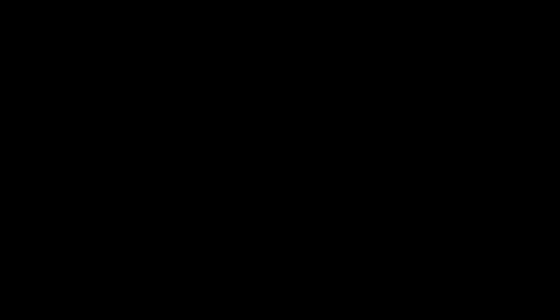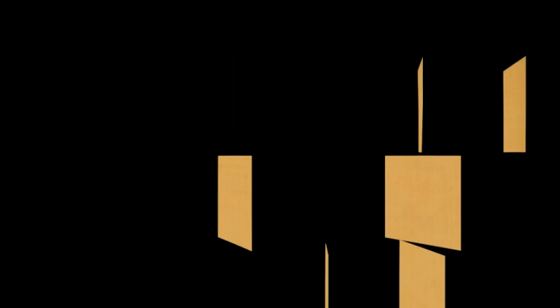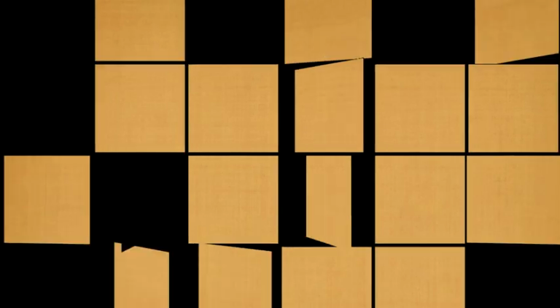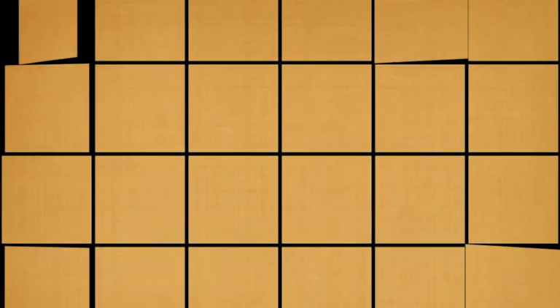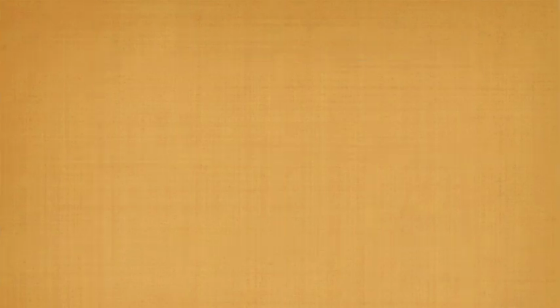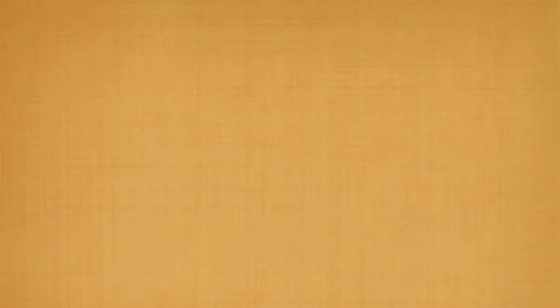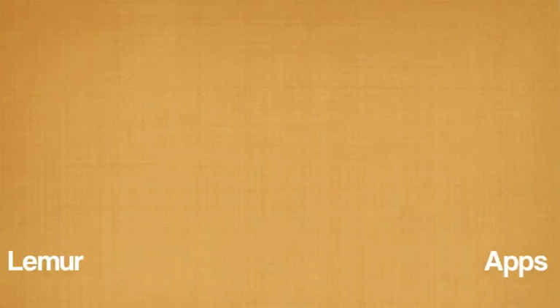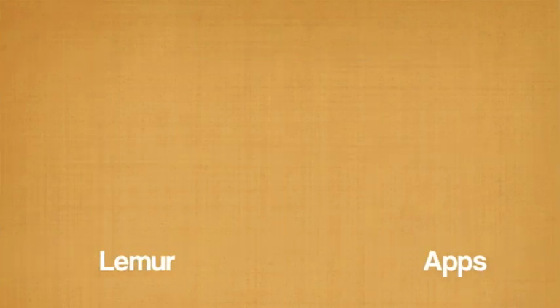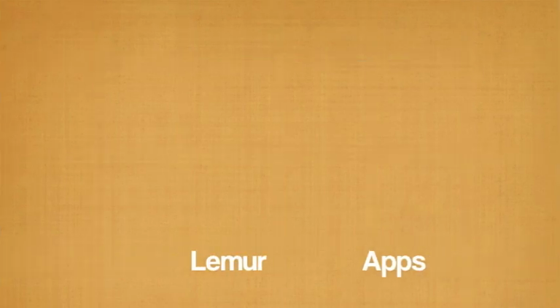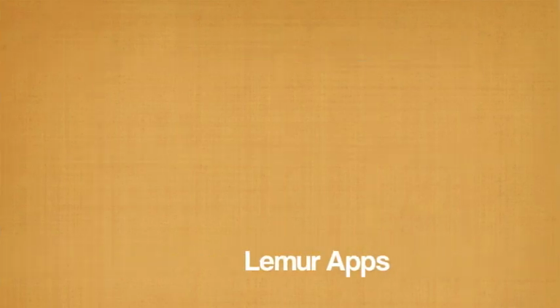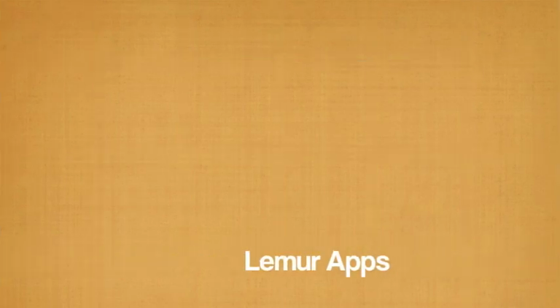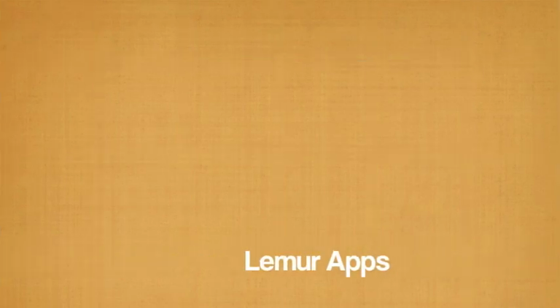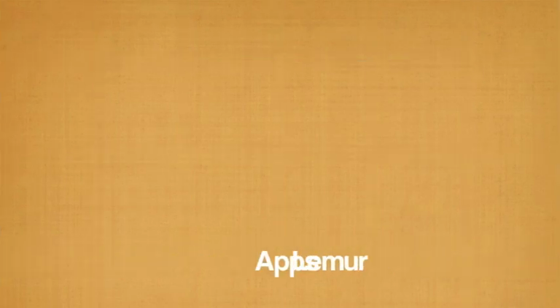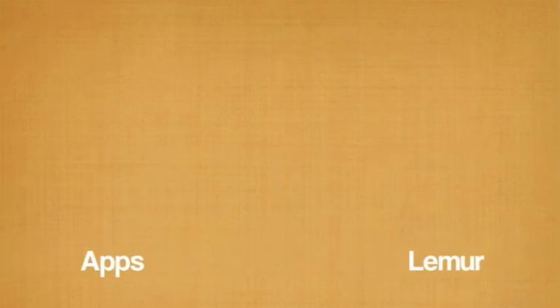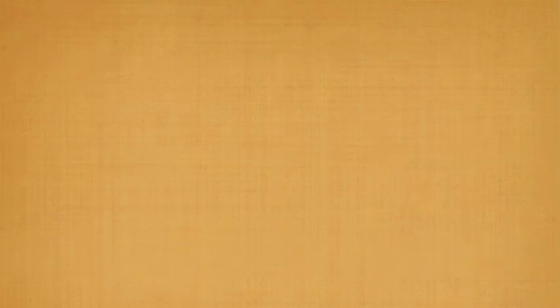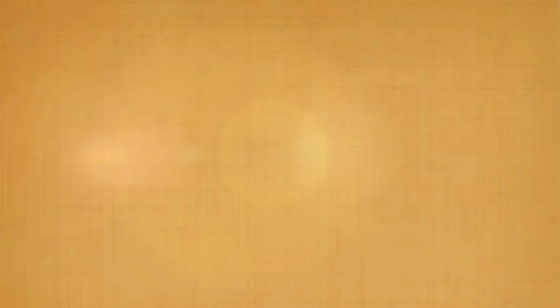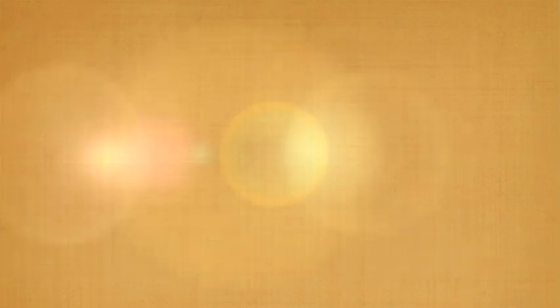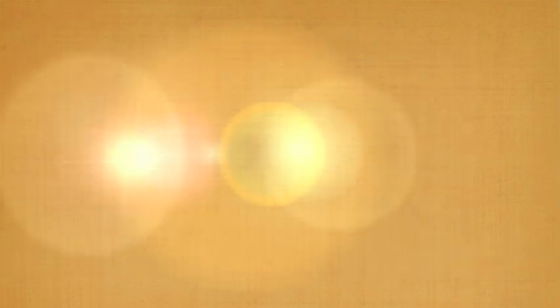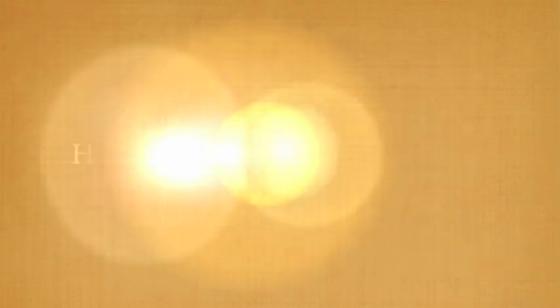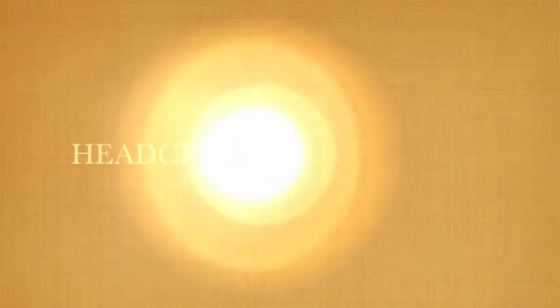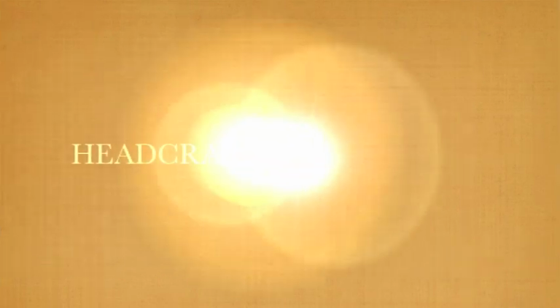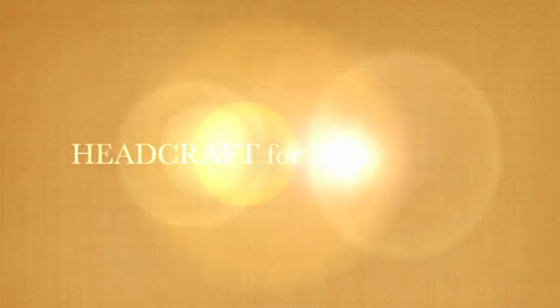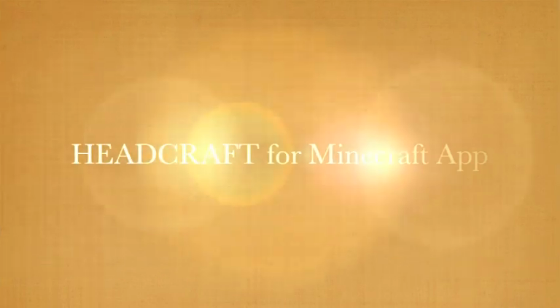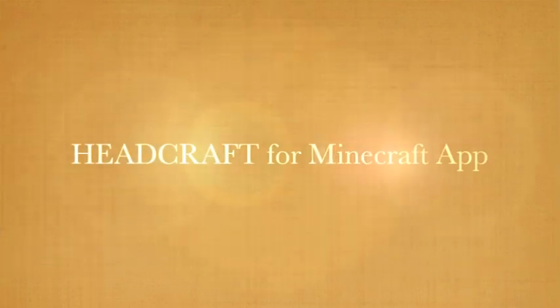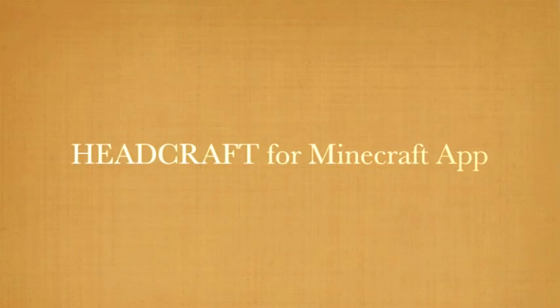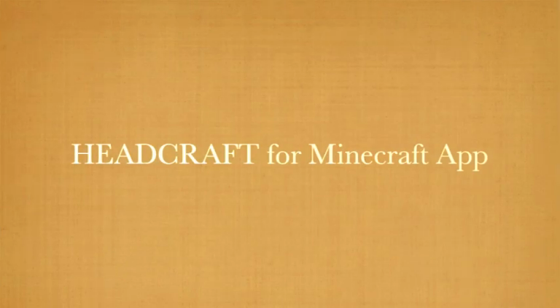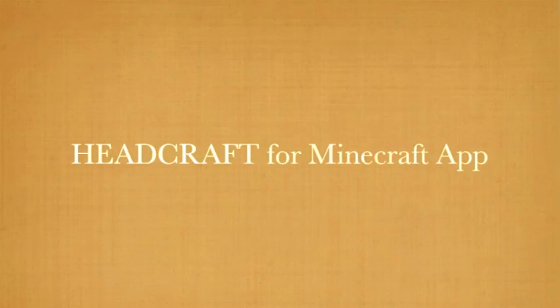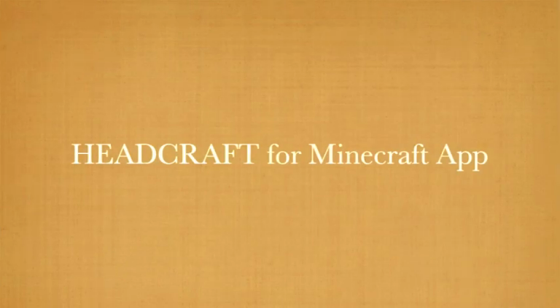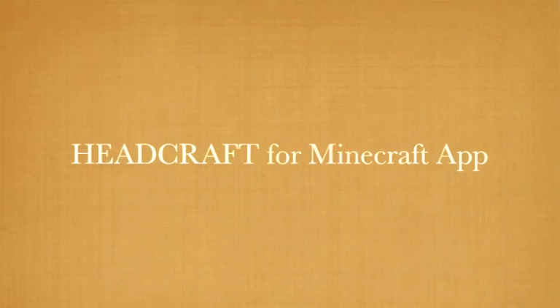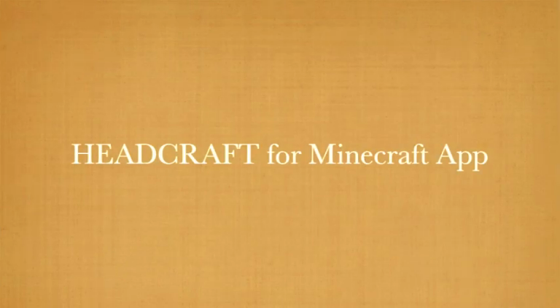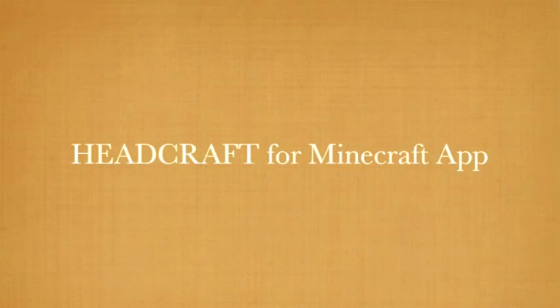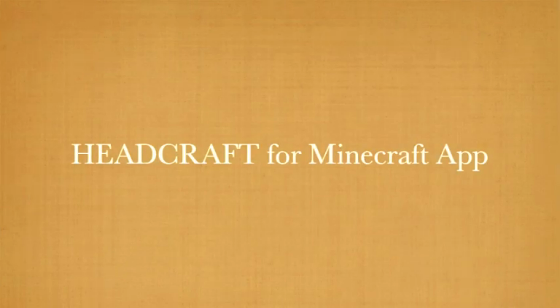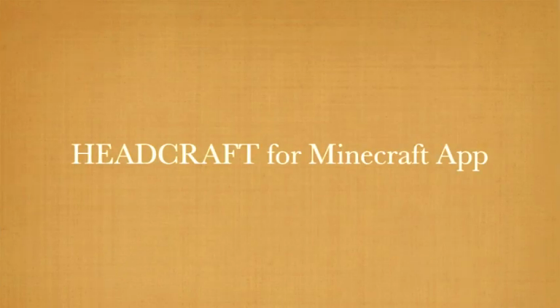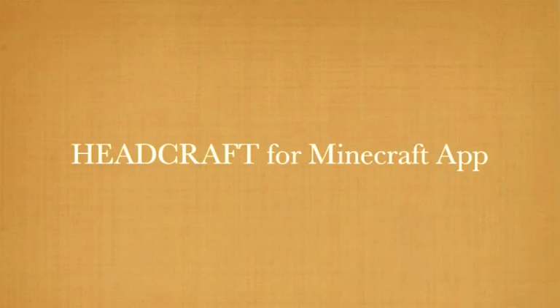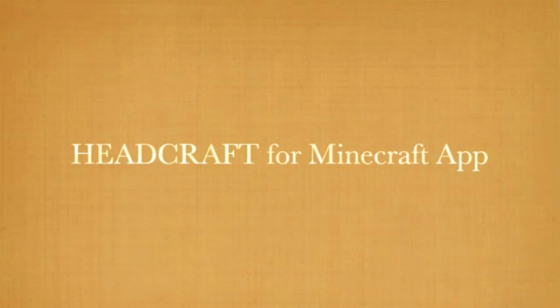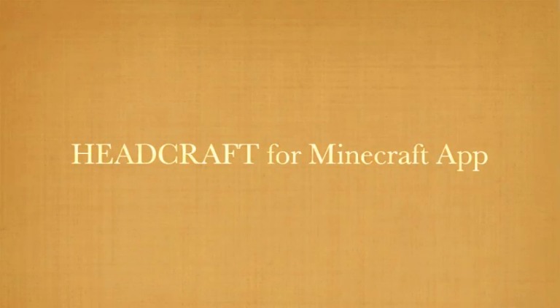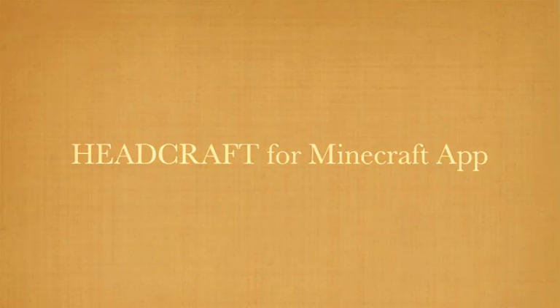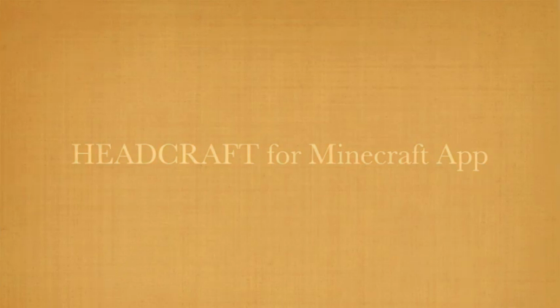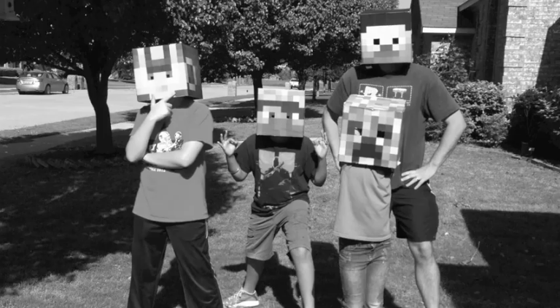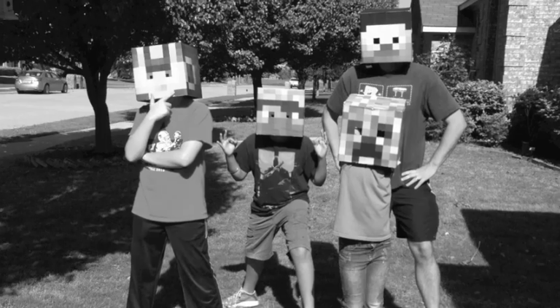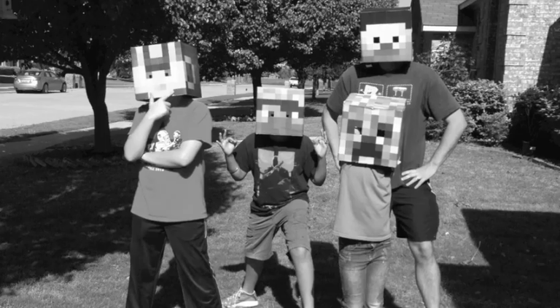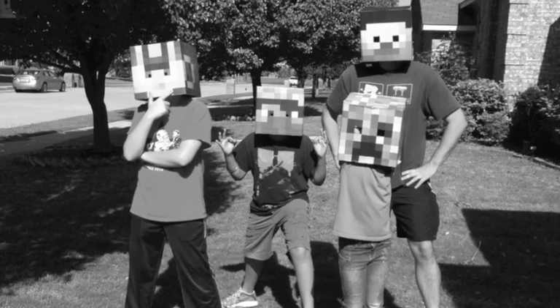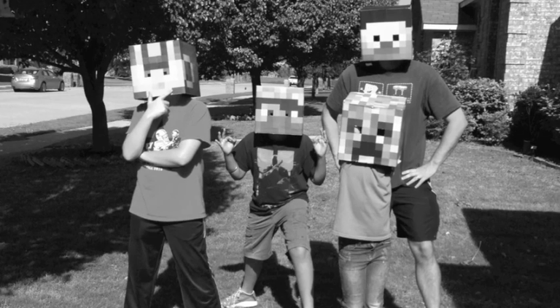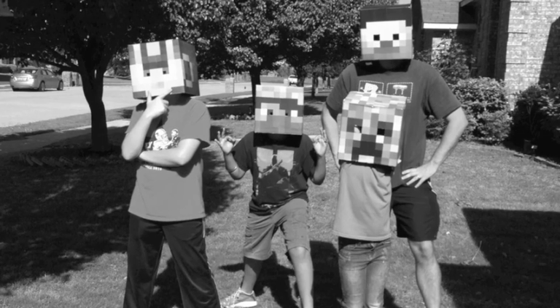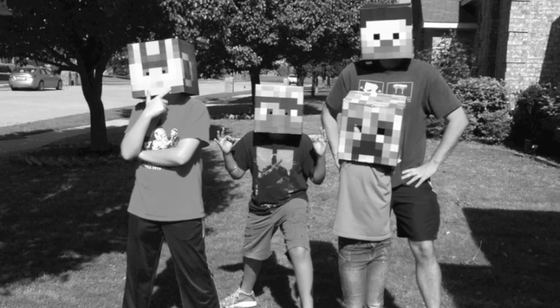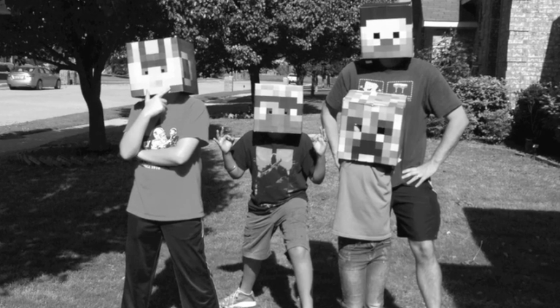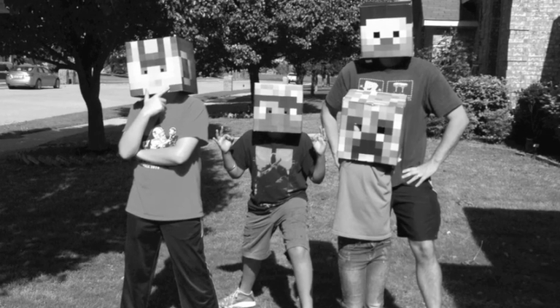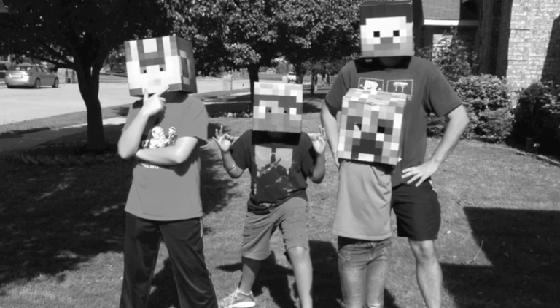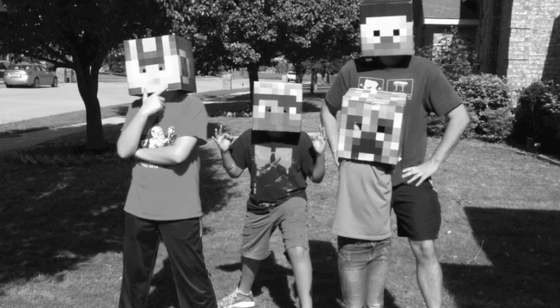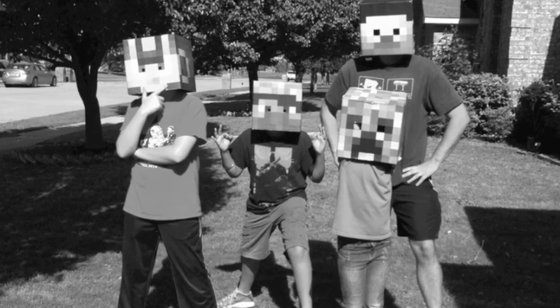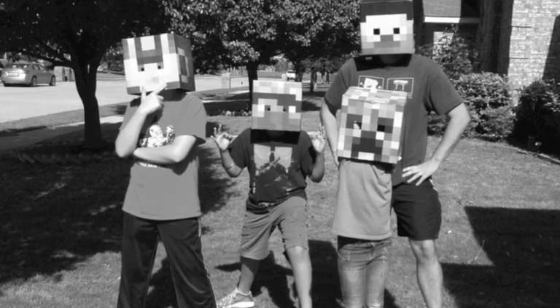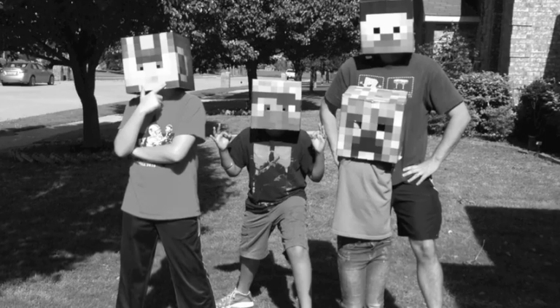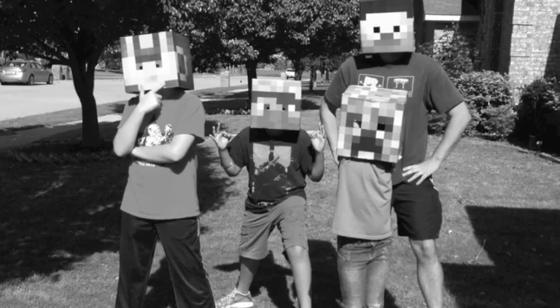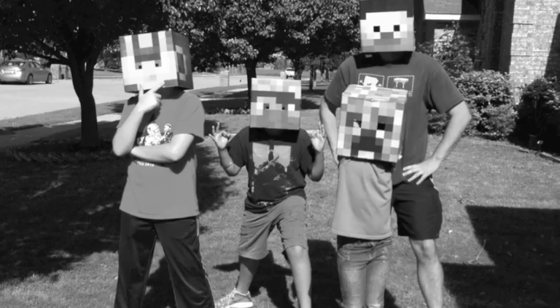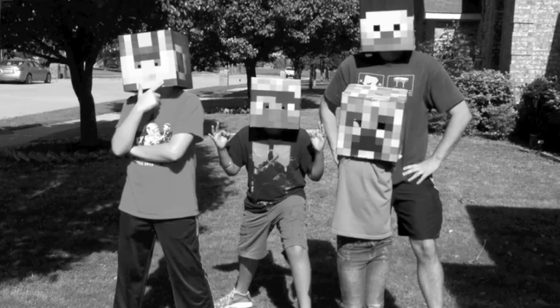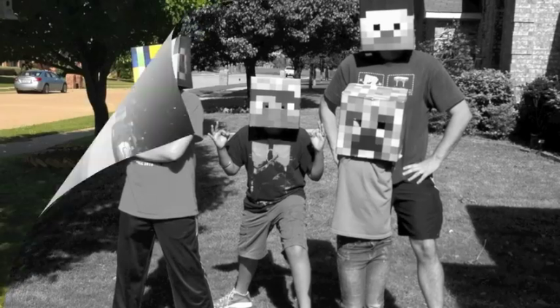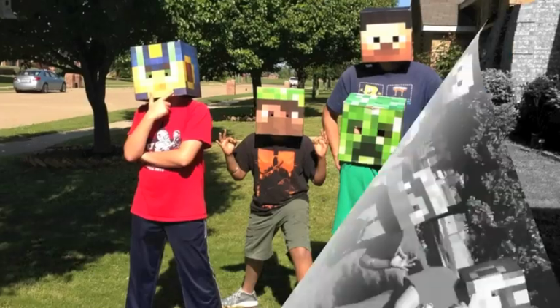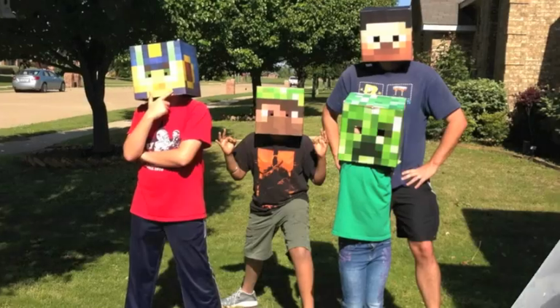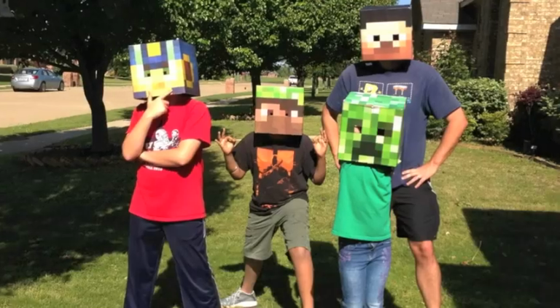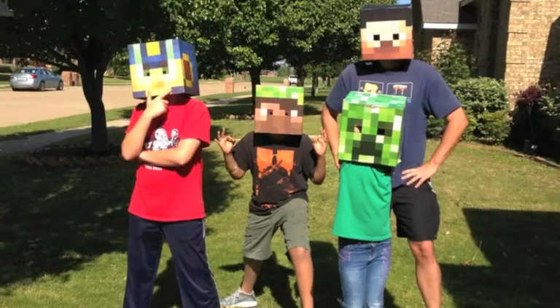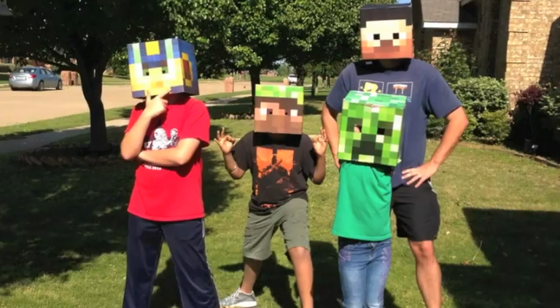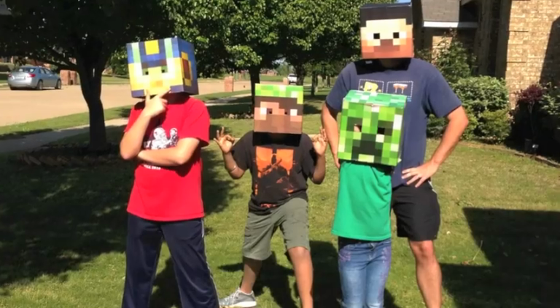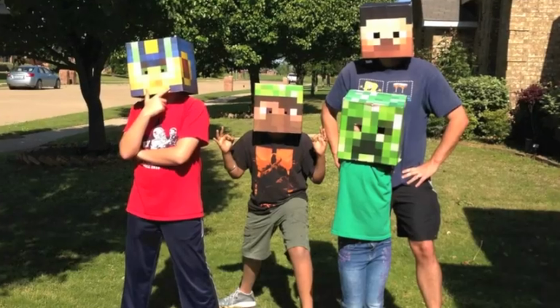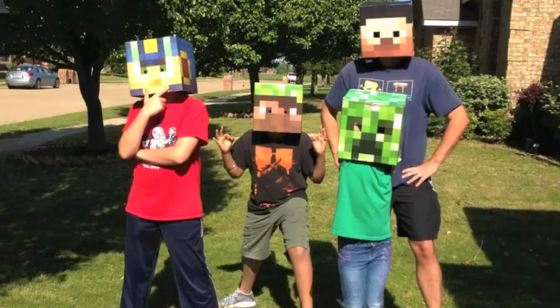Lemur Apps introduces the Headcraft from Minecraft app. Have you ever wanted to wear a real Minecraft head? Now you can!